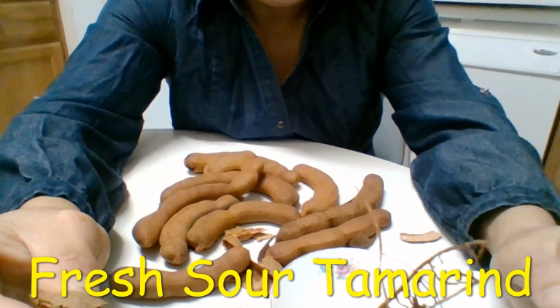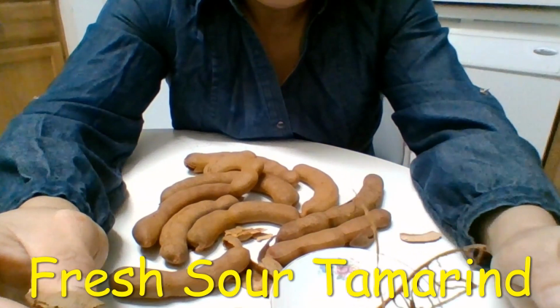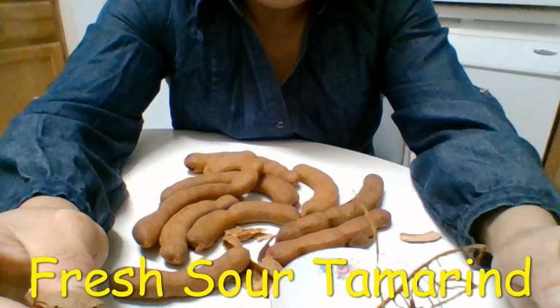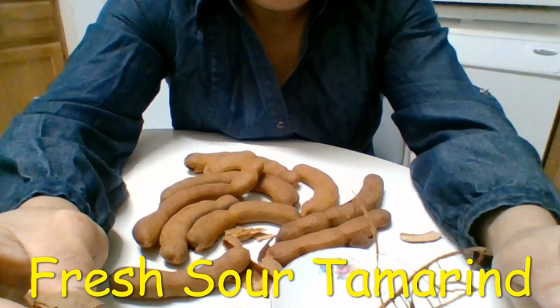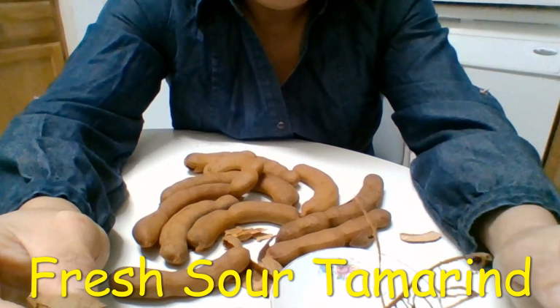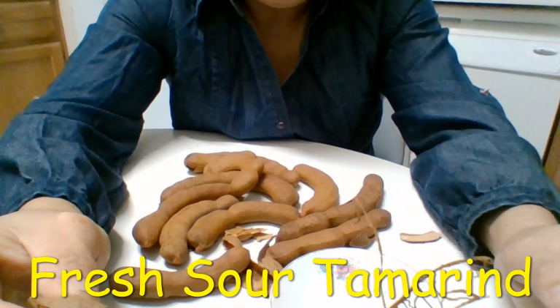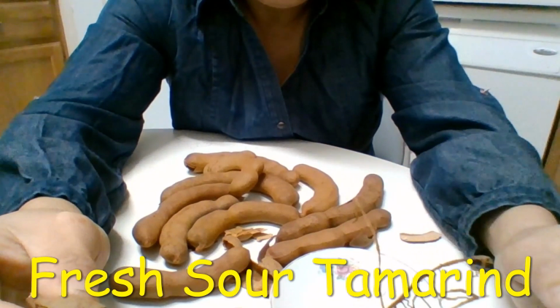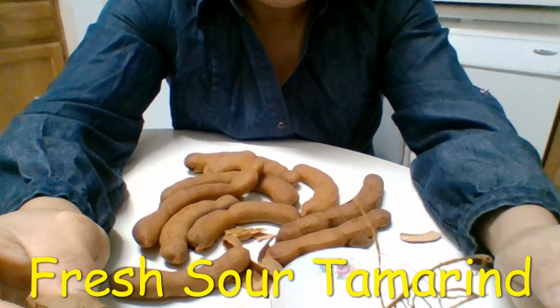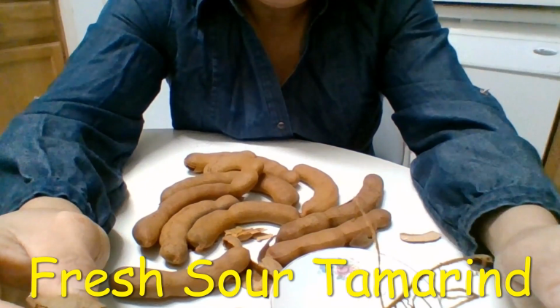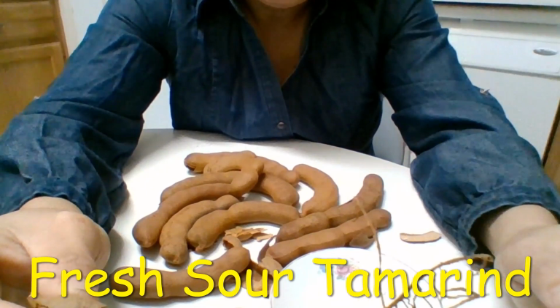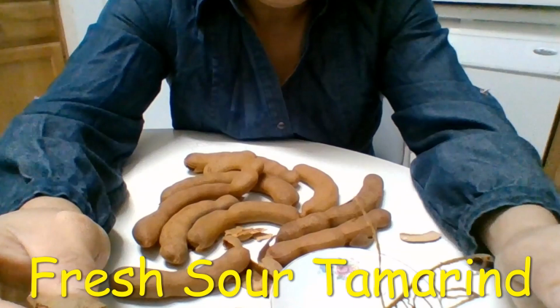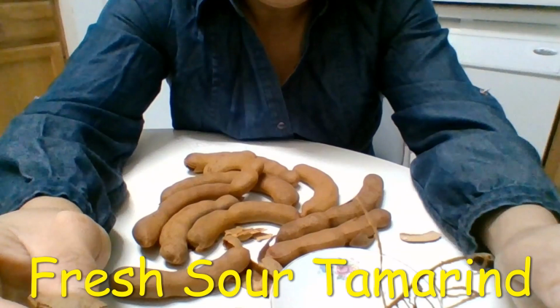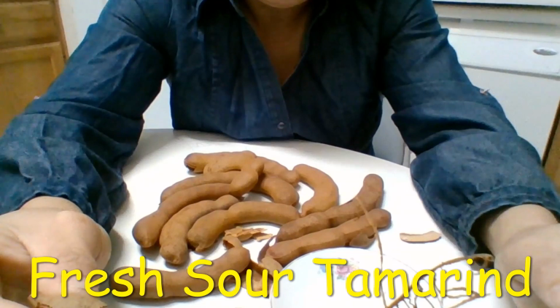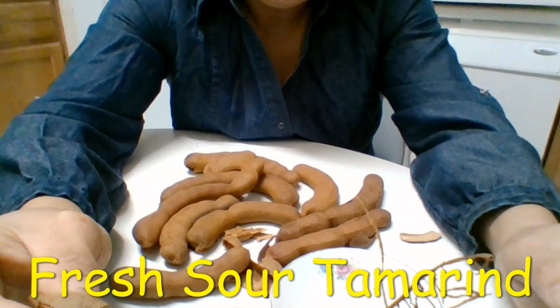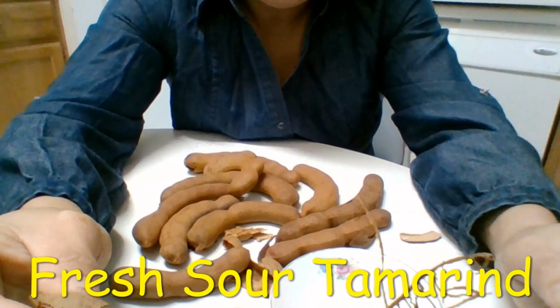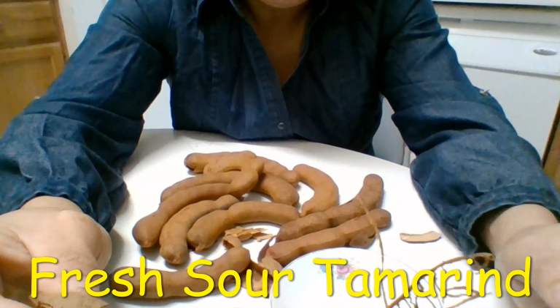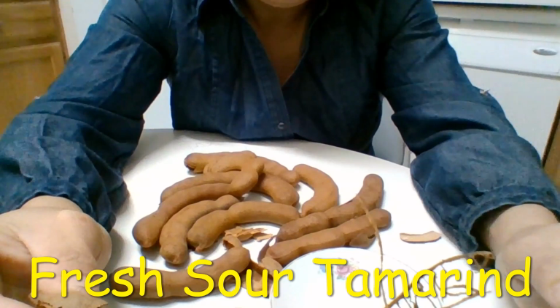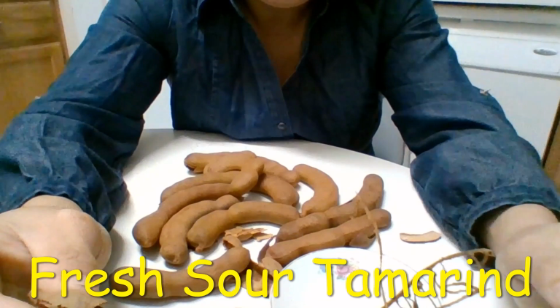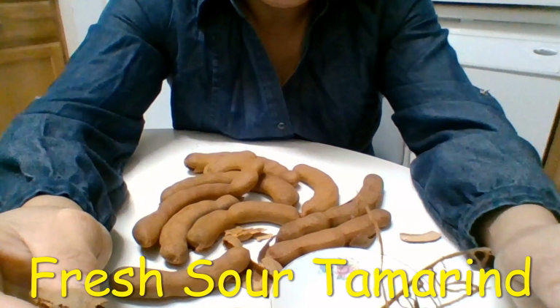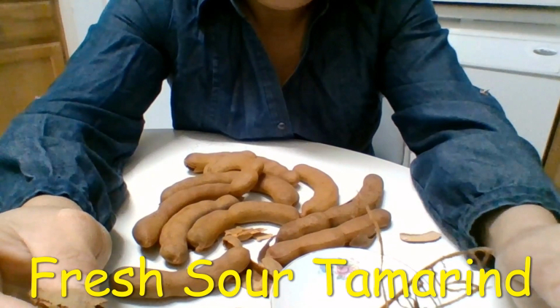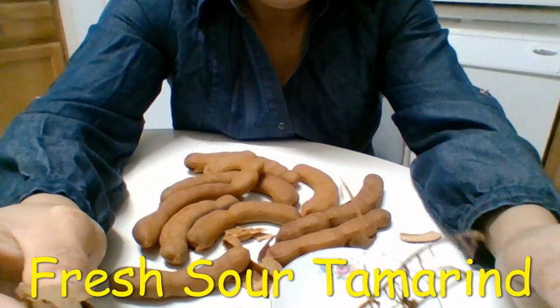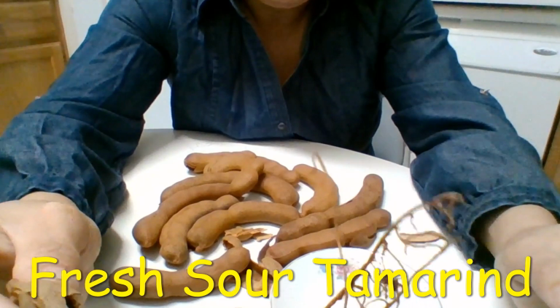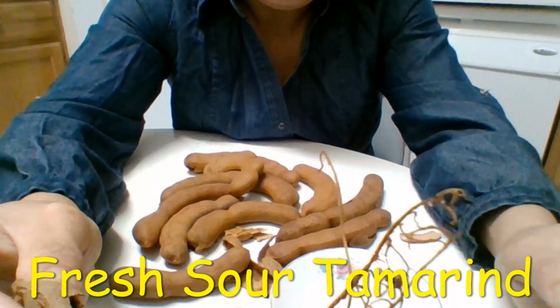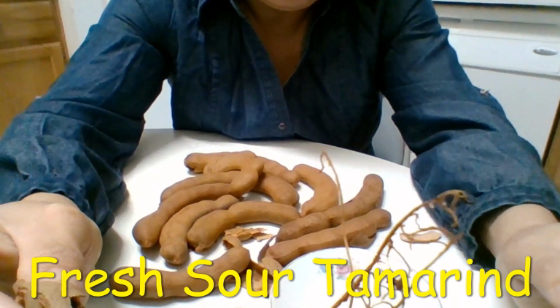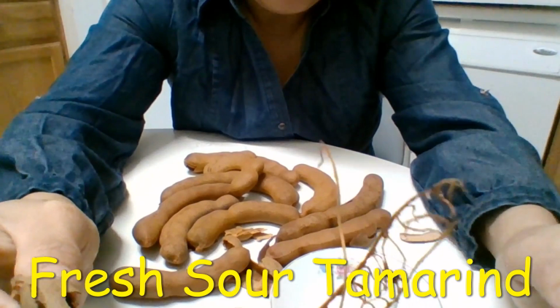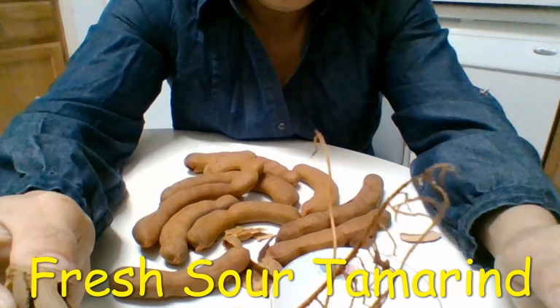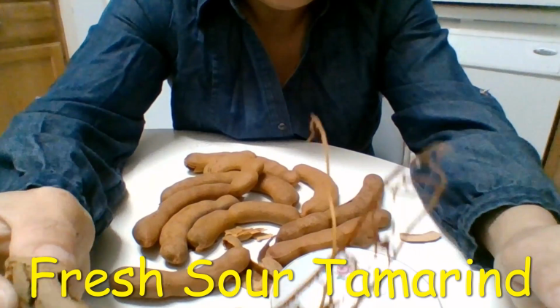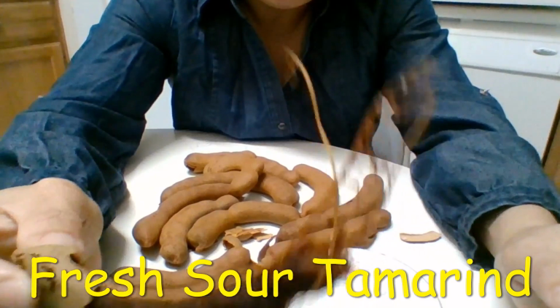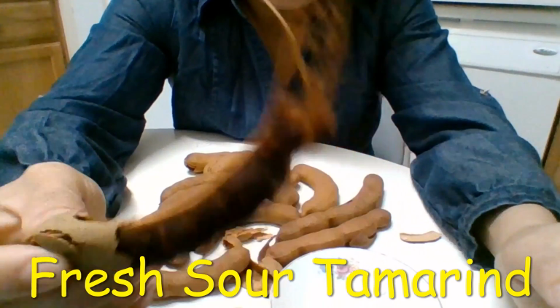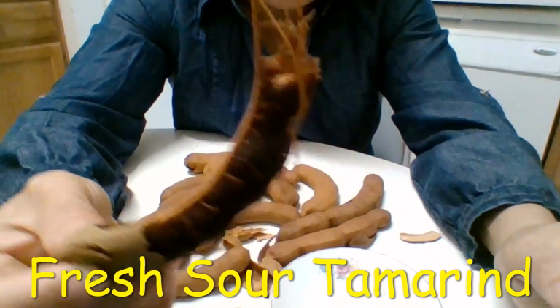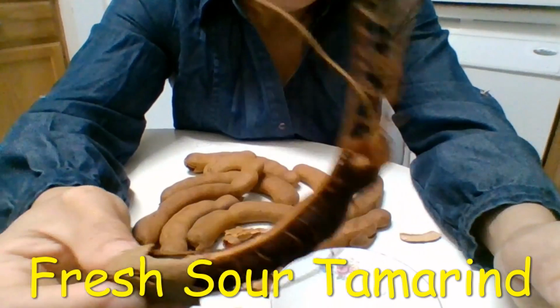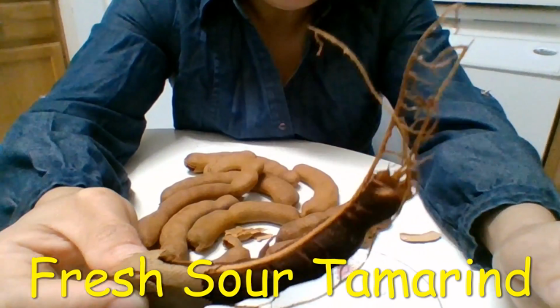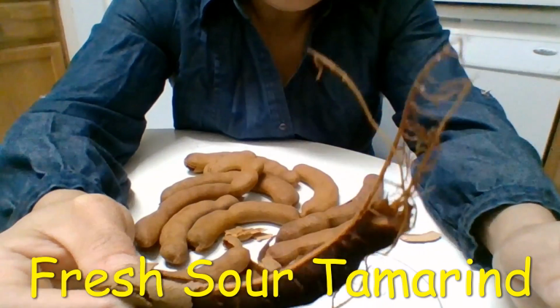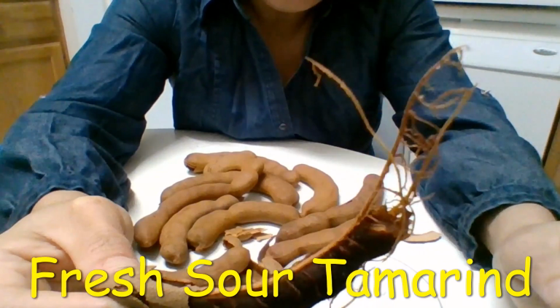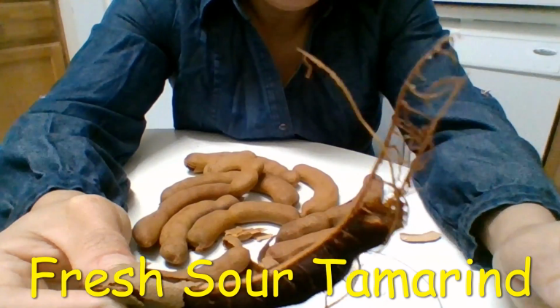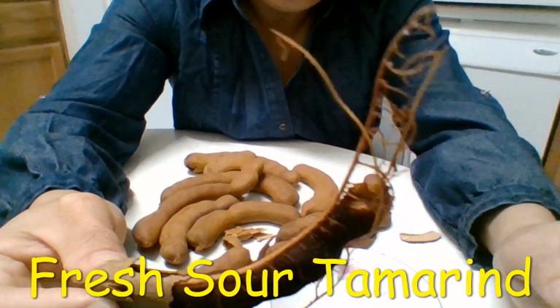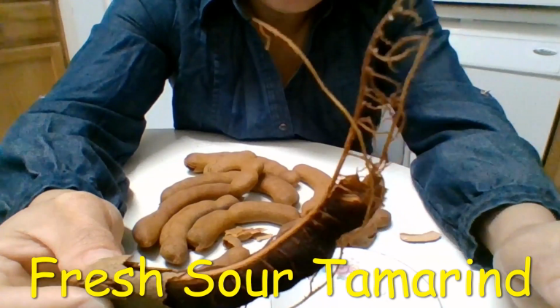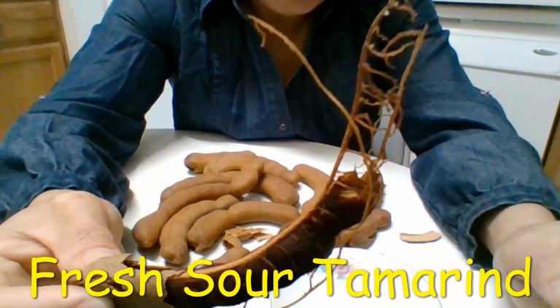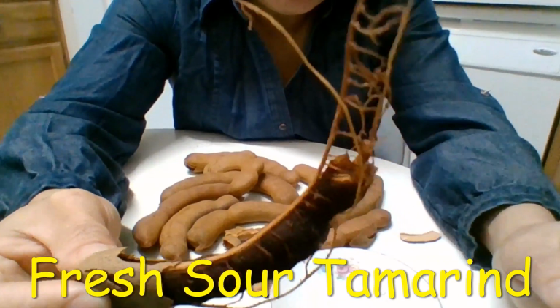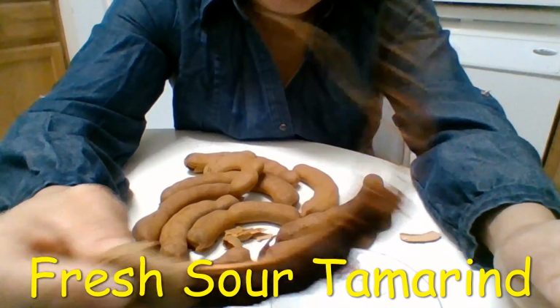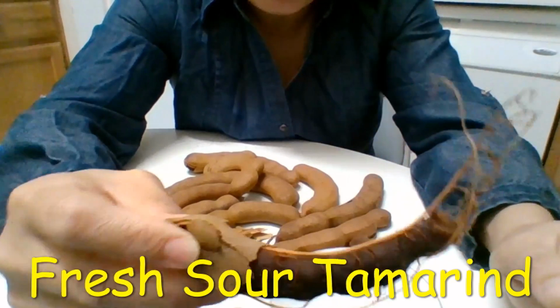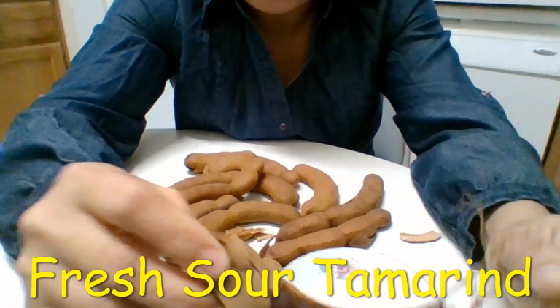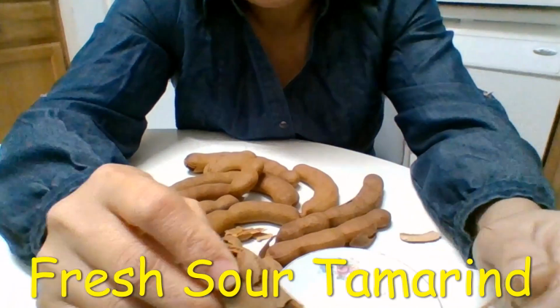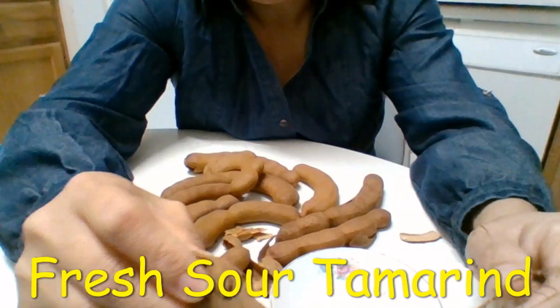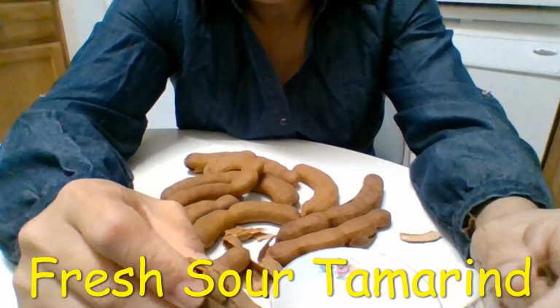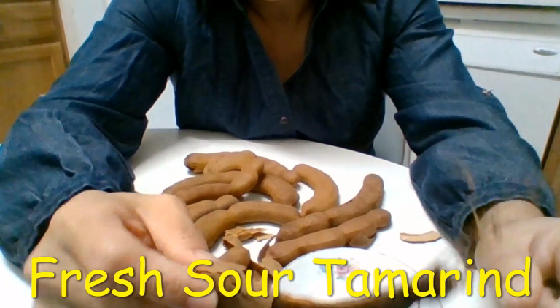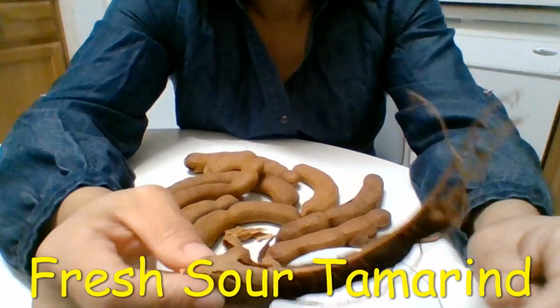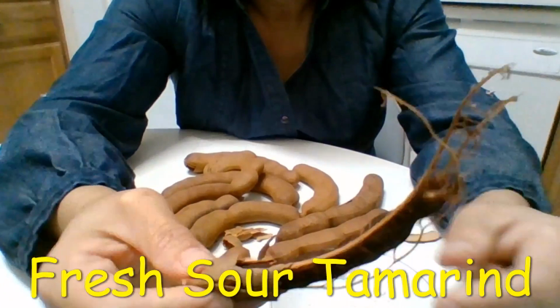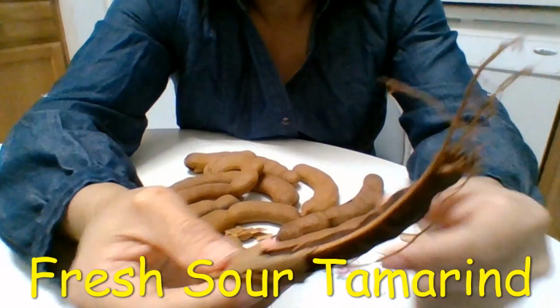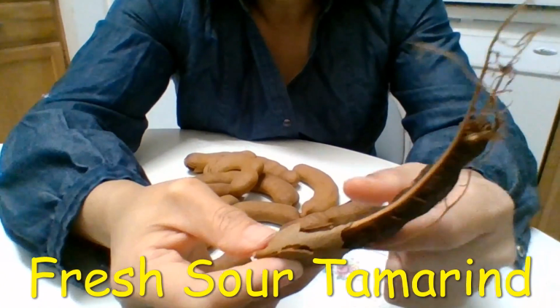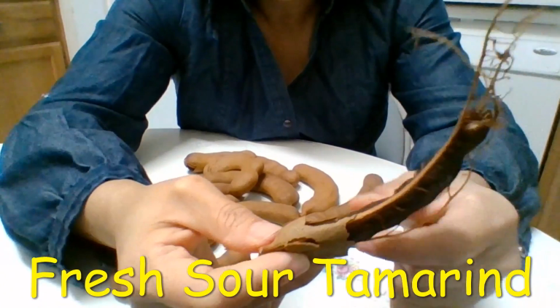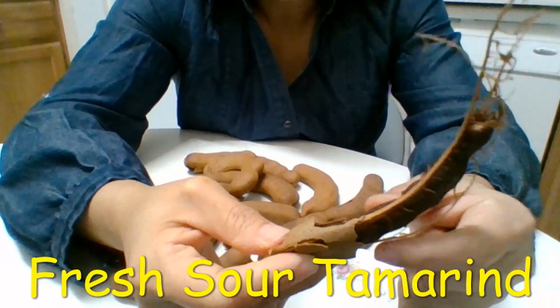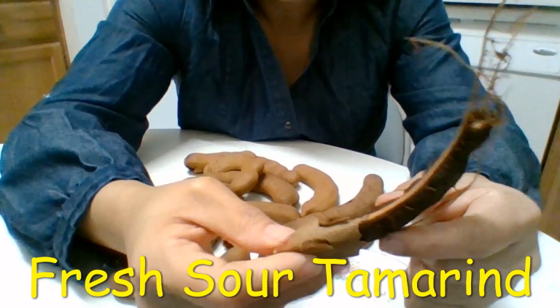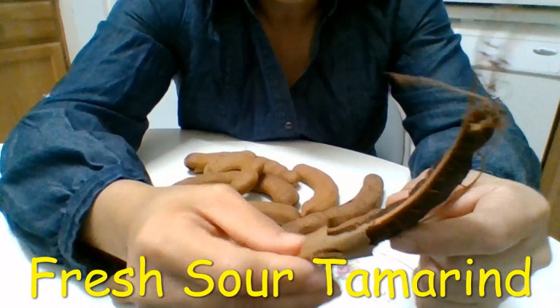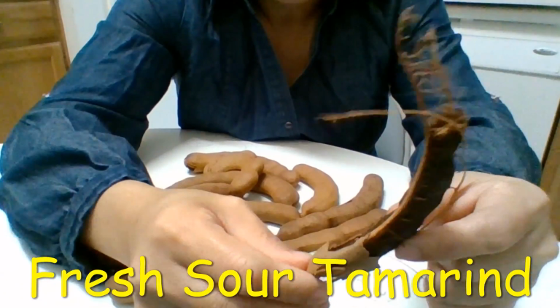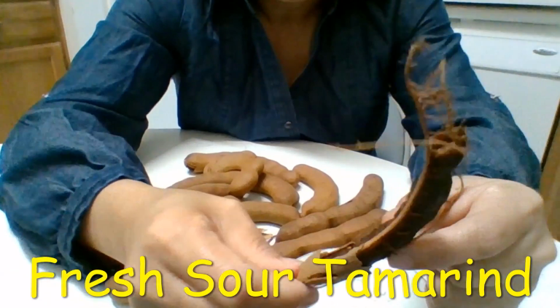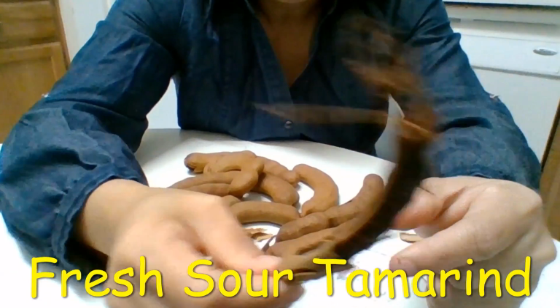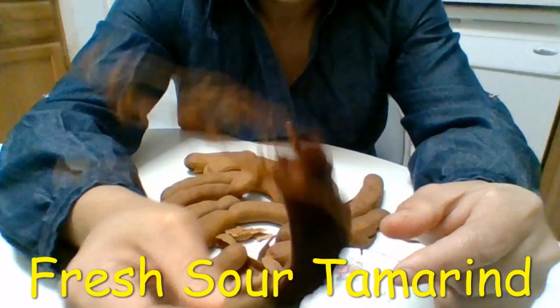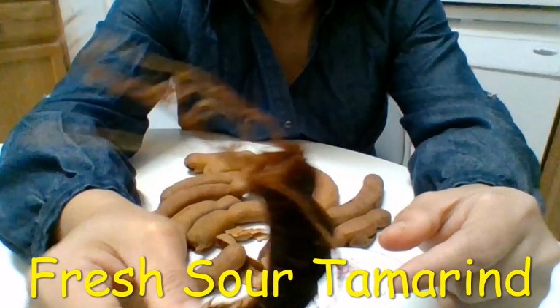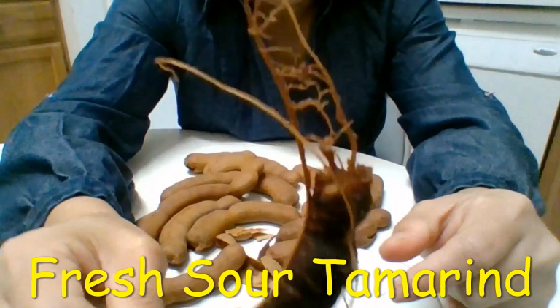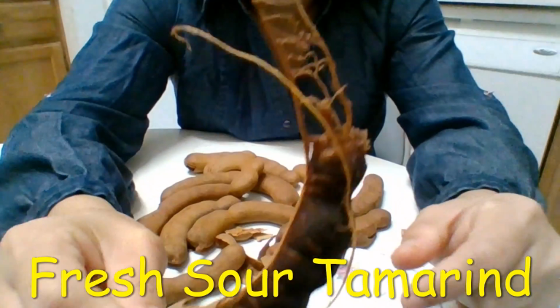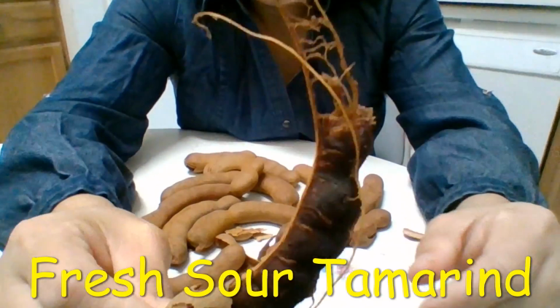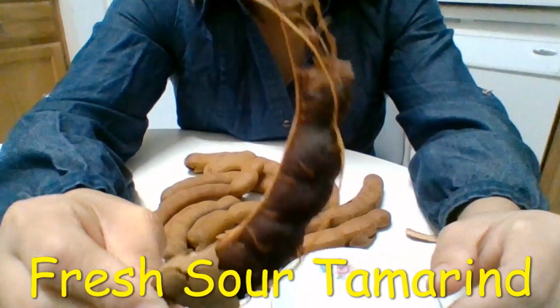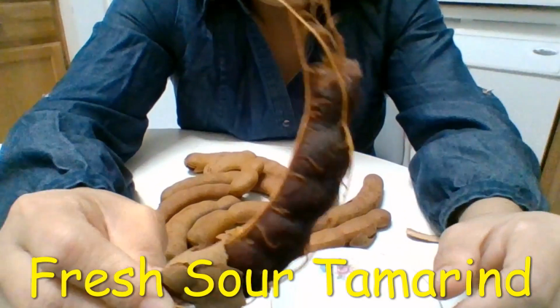So that's about one dollar for five, so about 20 cents each. That's great.